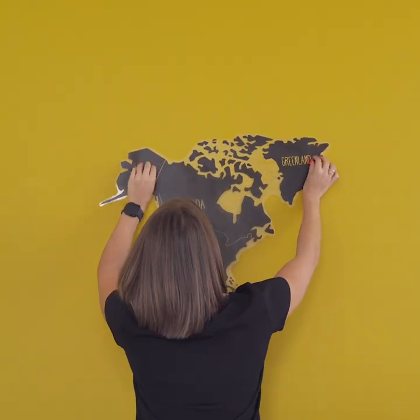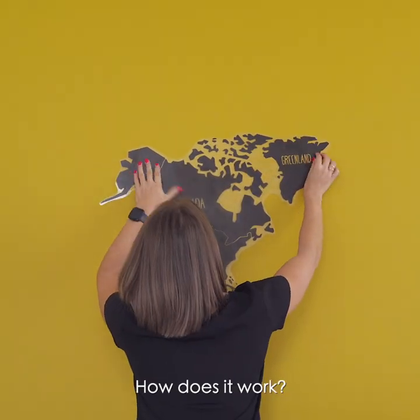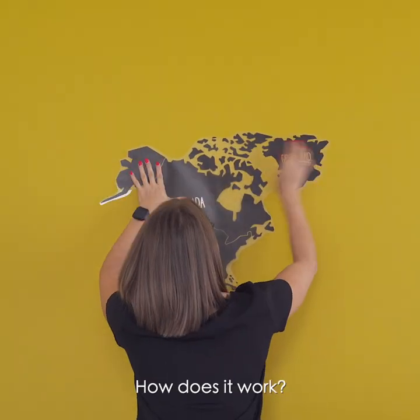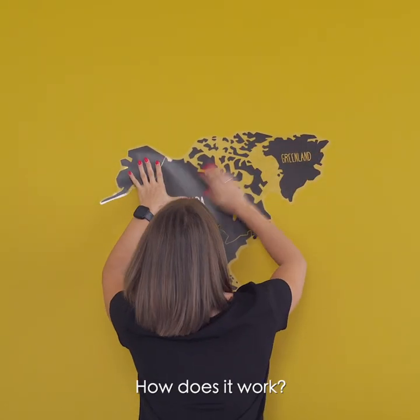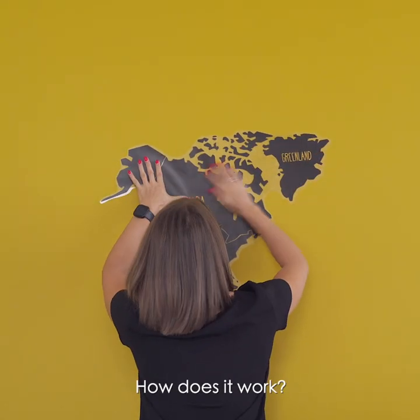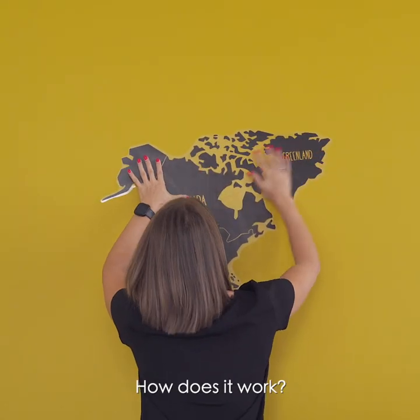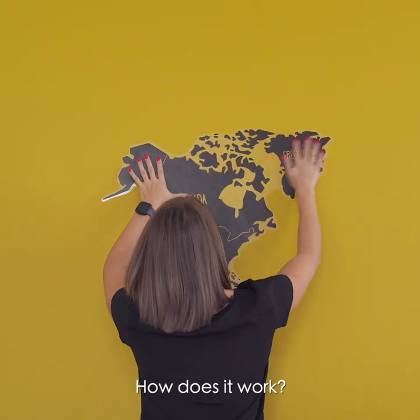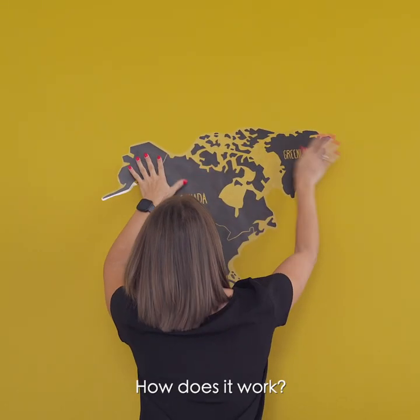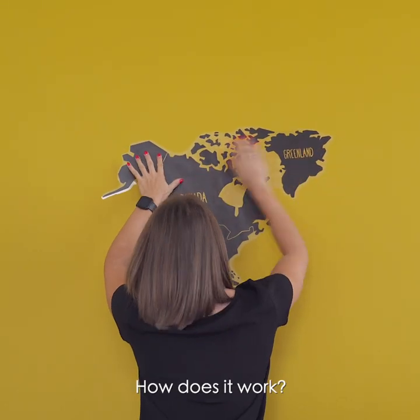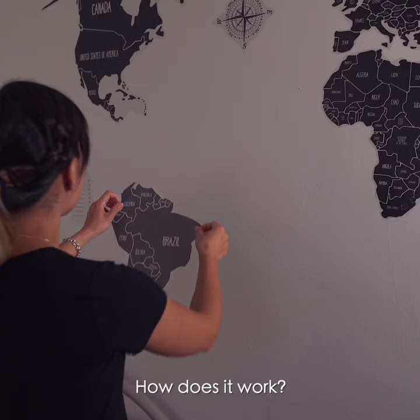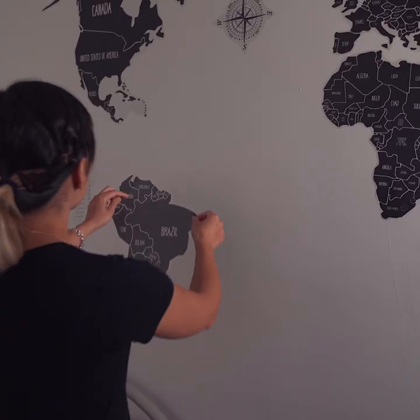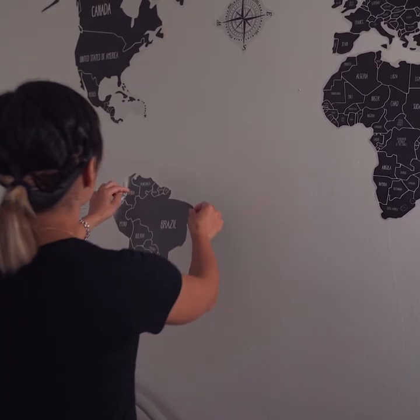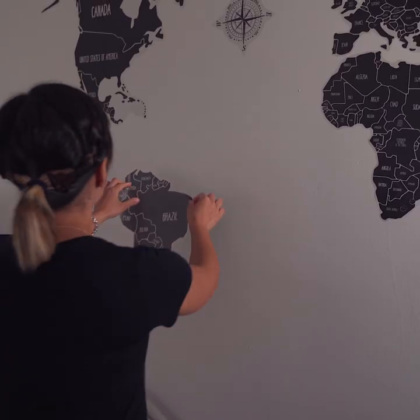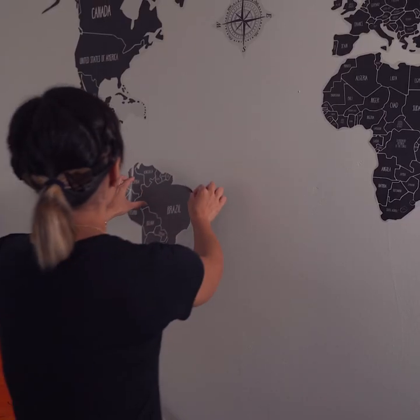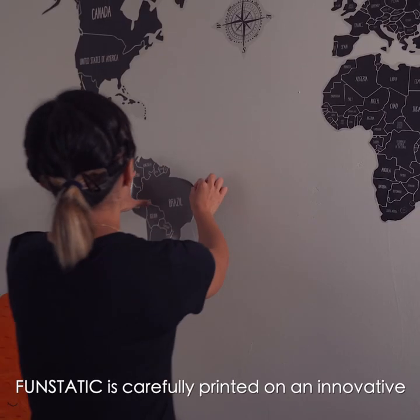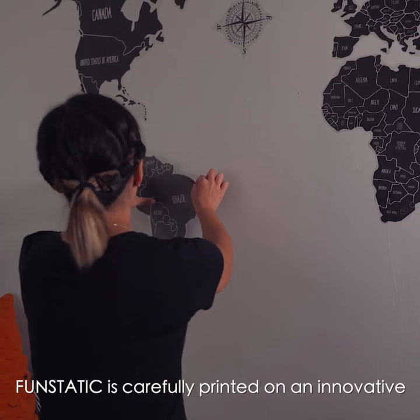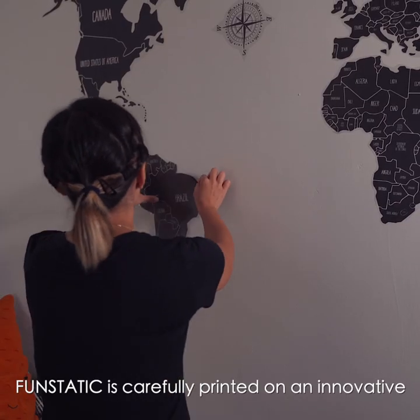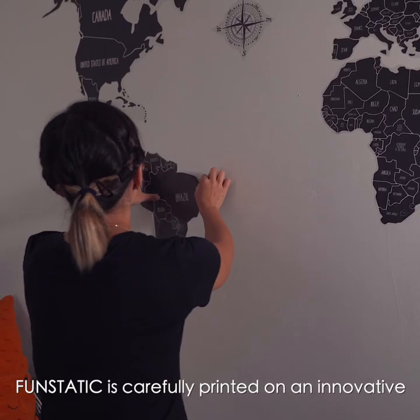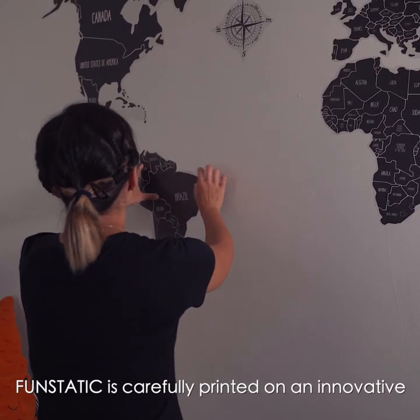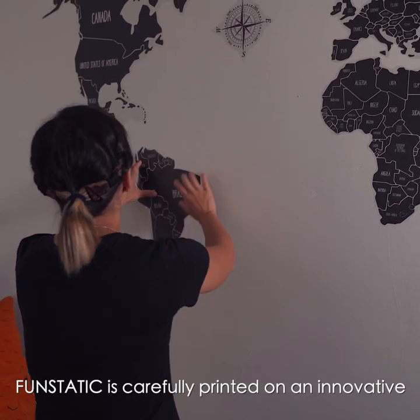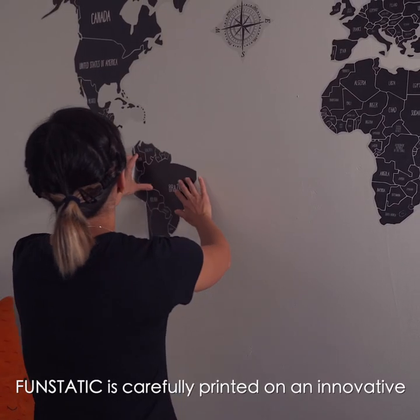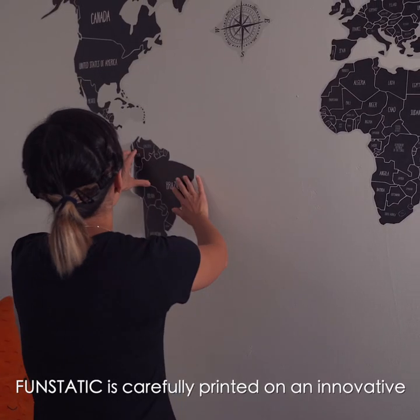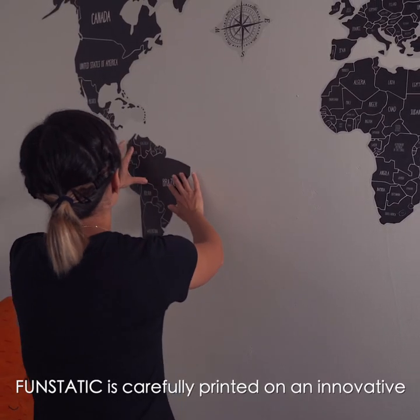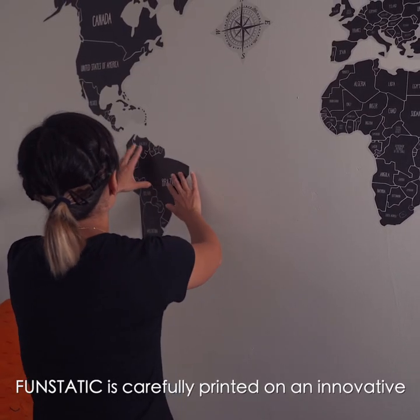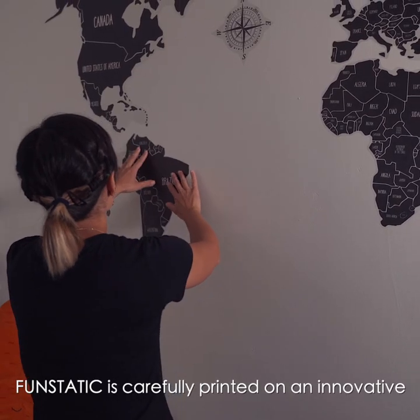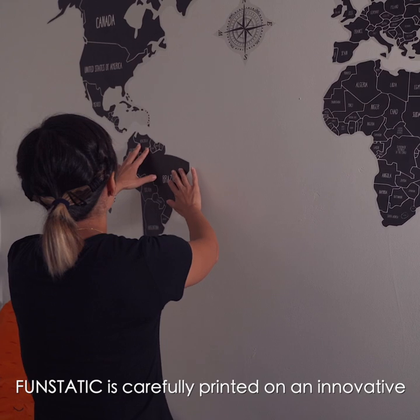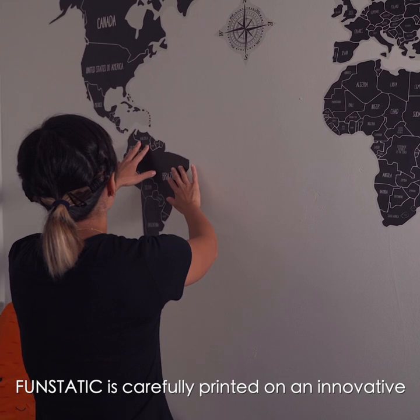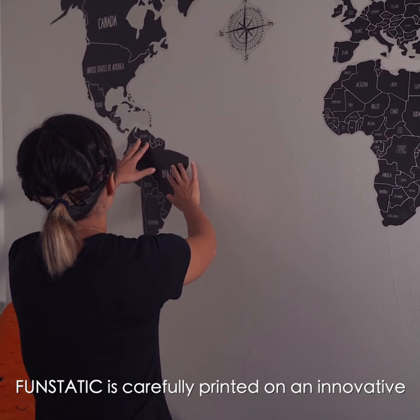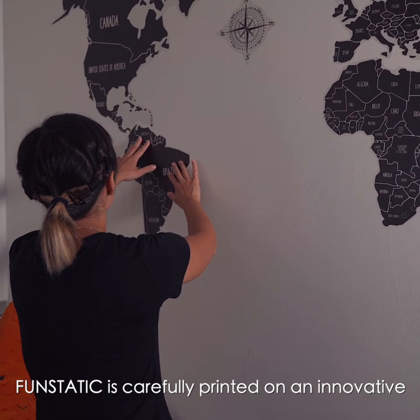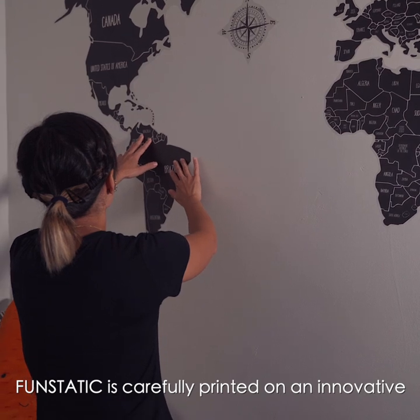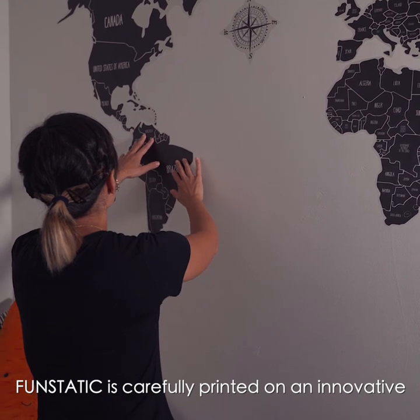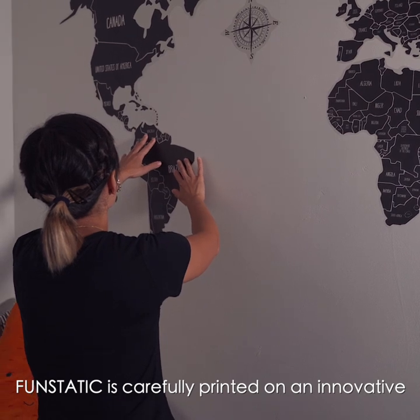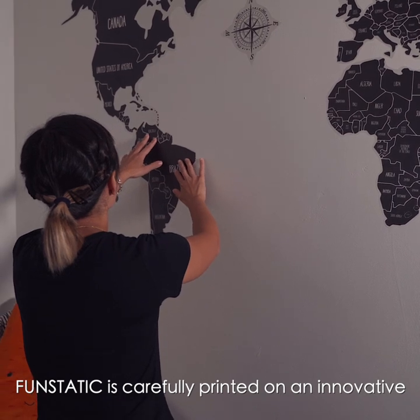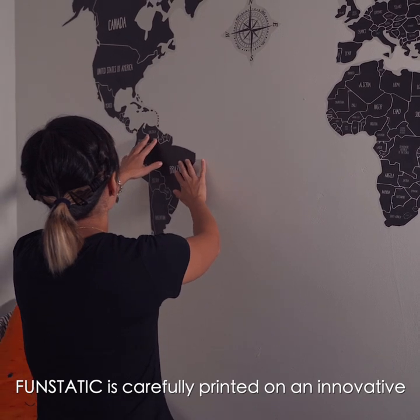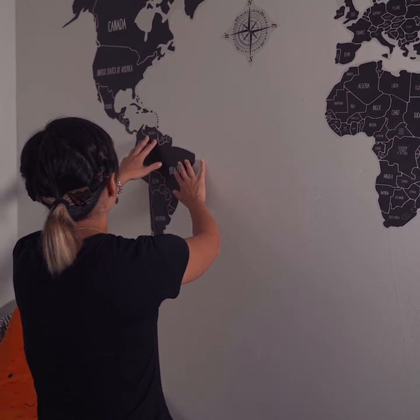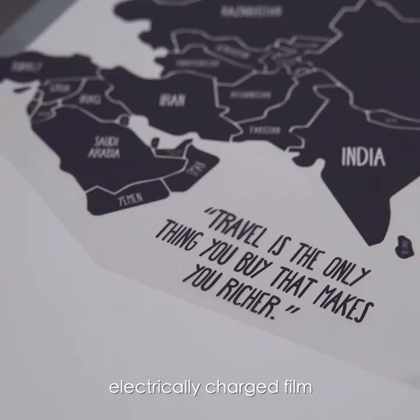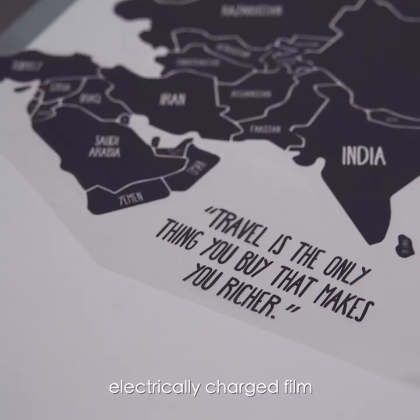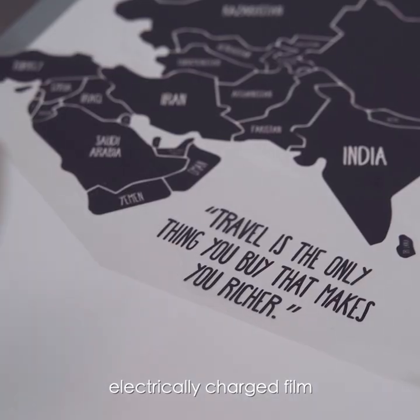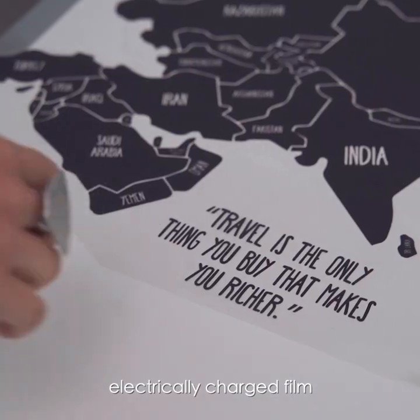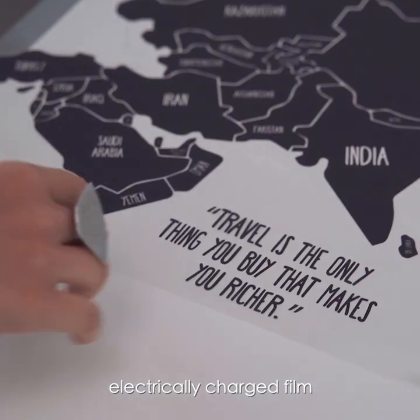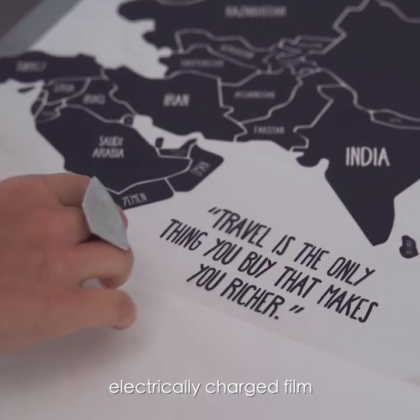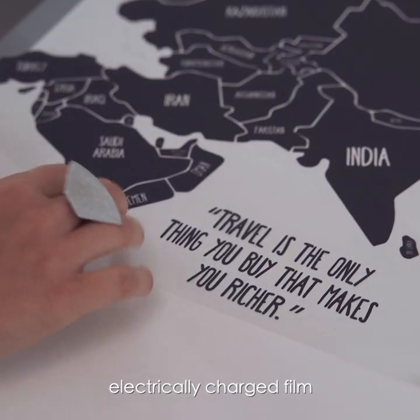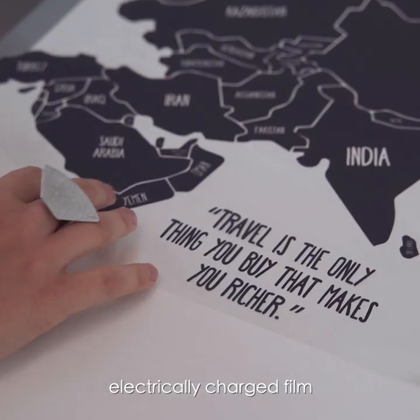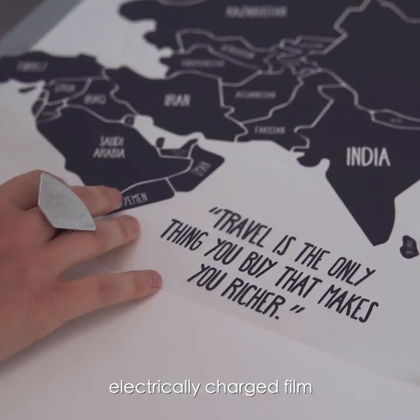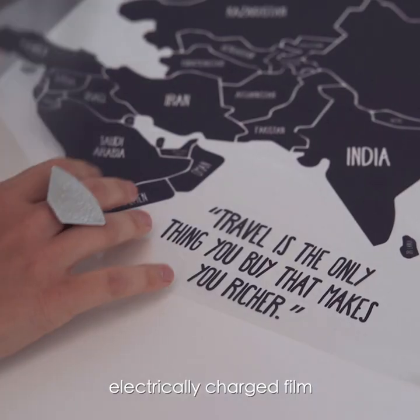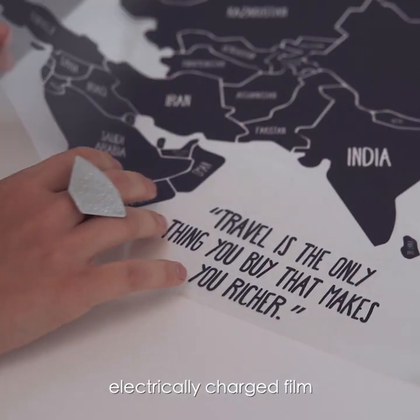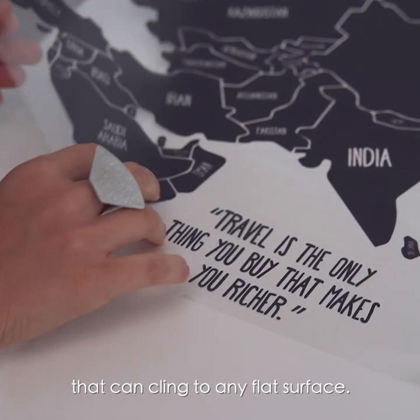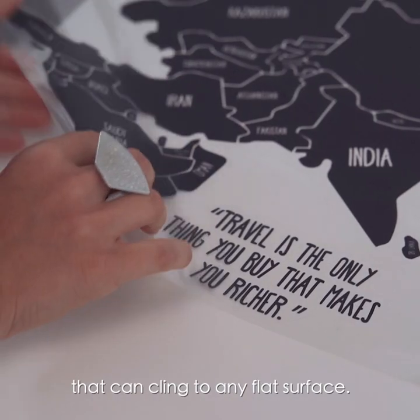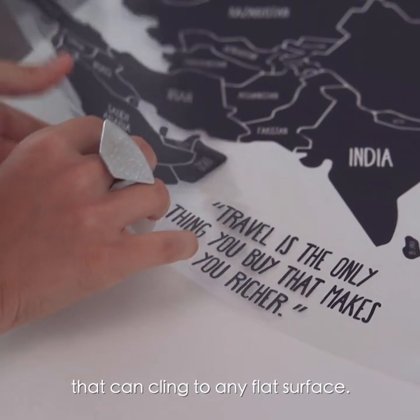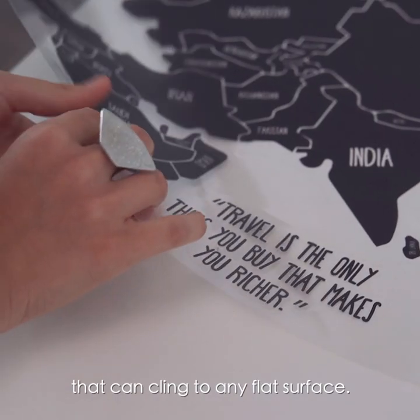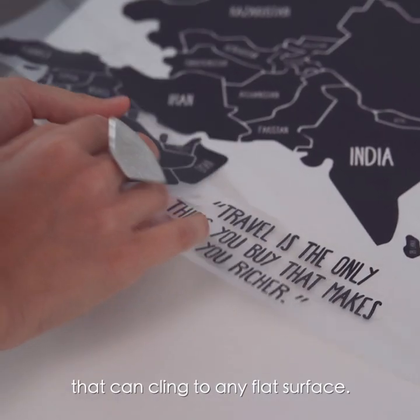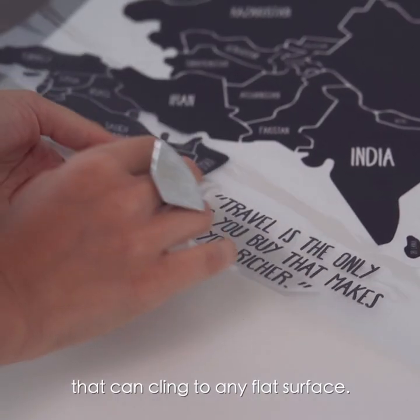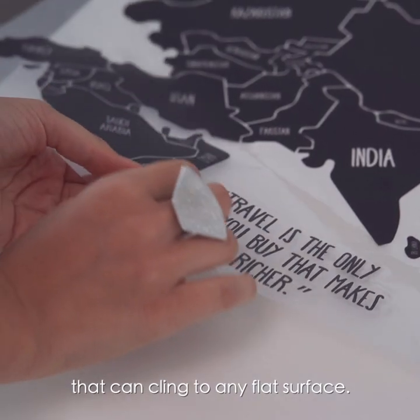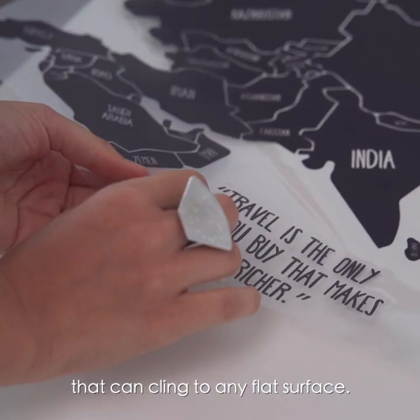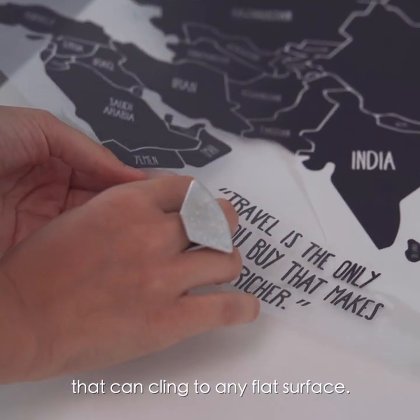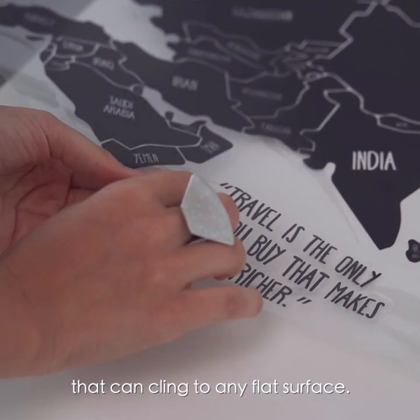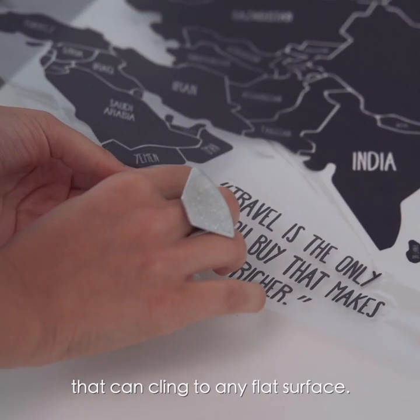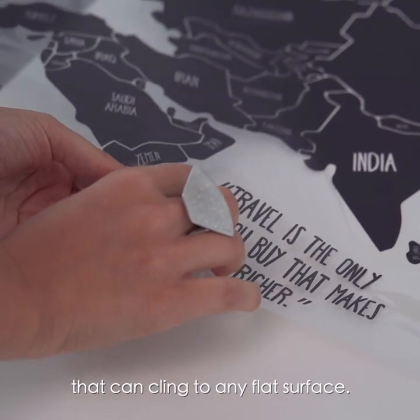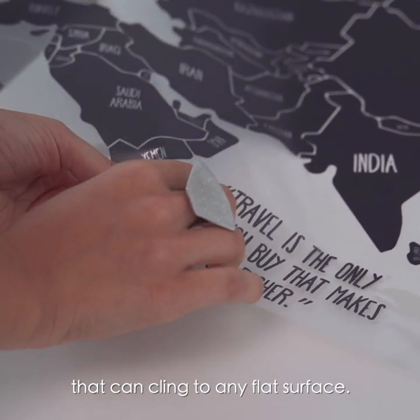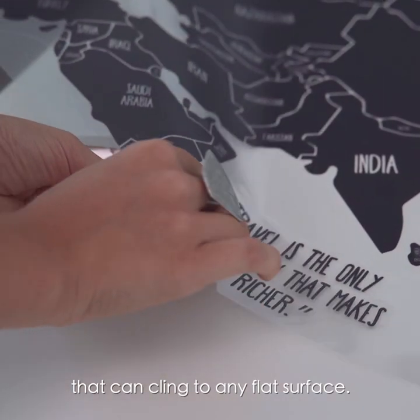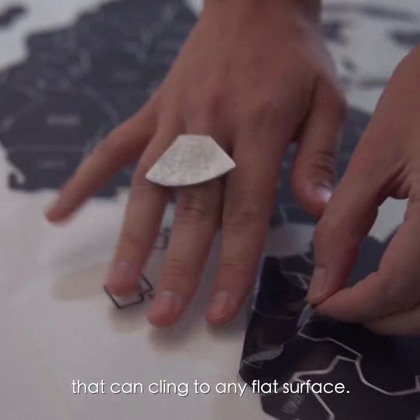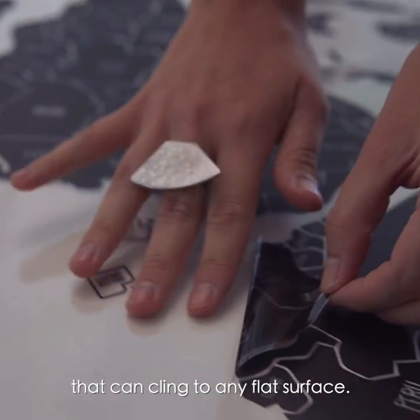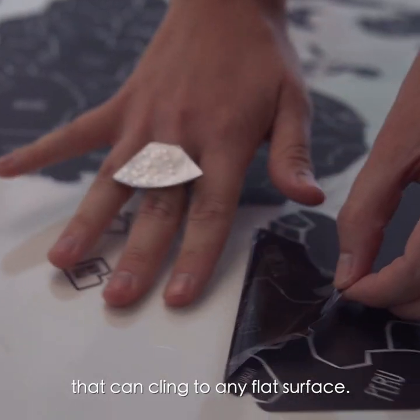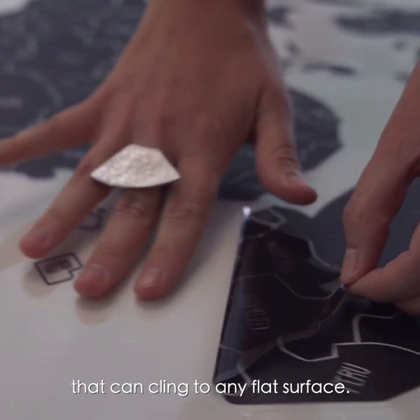How does it work? FunStatic is carefully printed on an innovative electrically charged film that can cling to any flat surface.